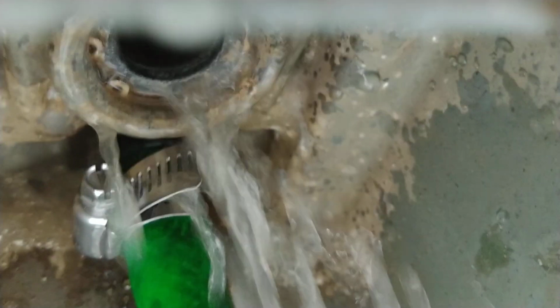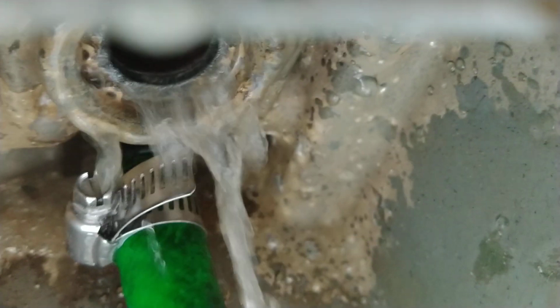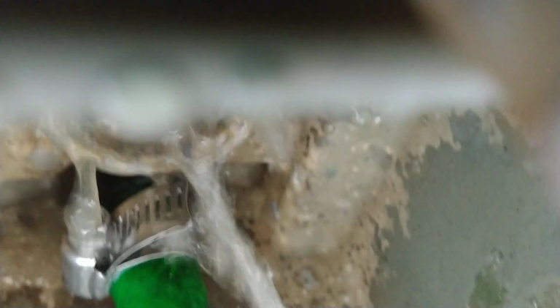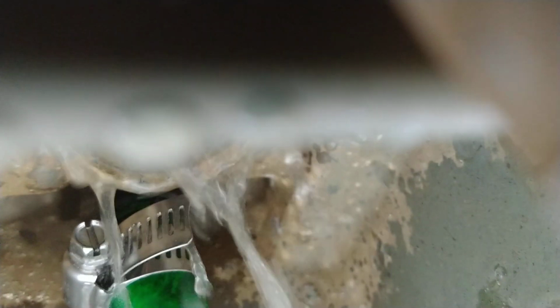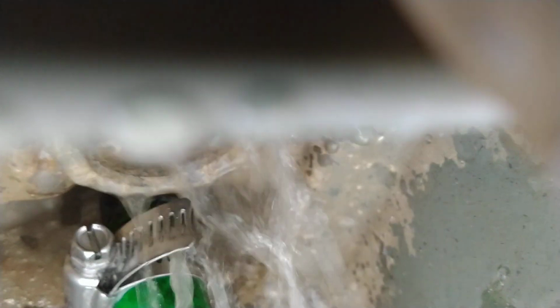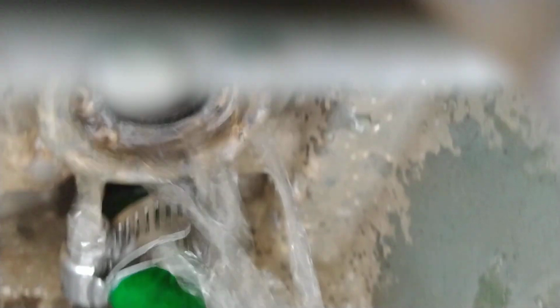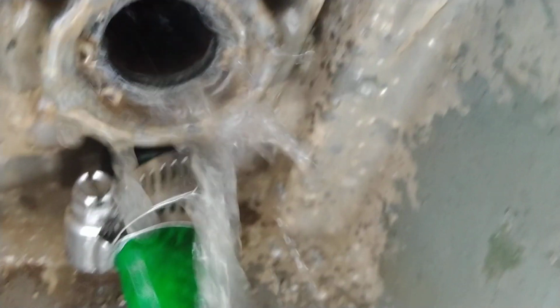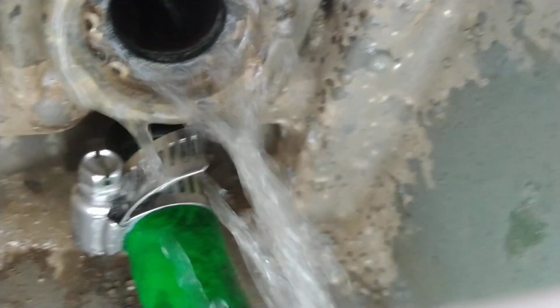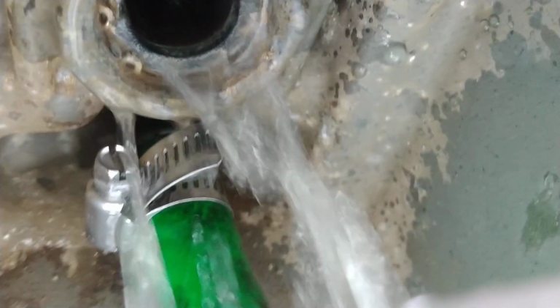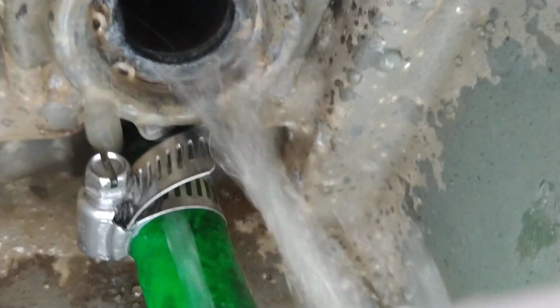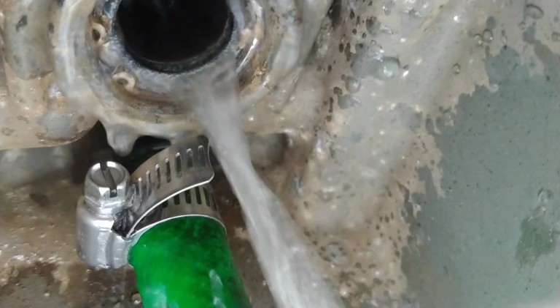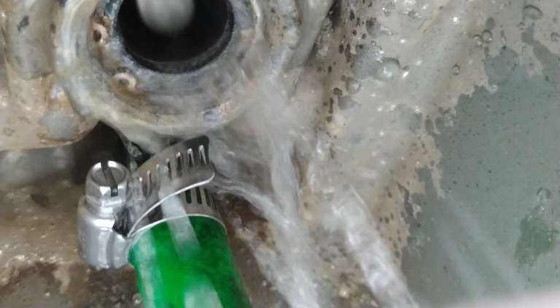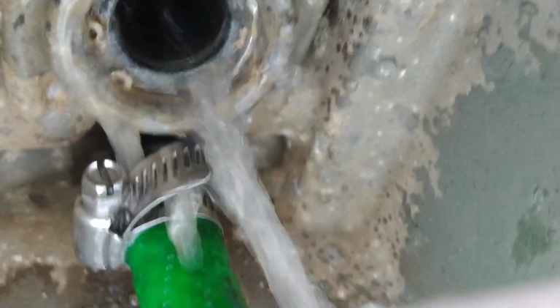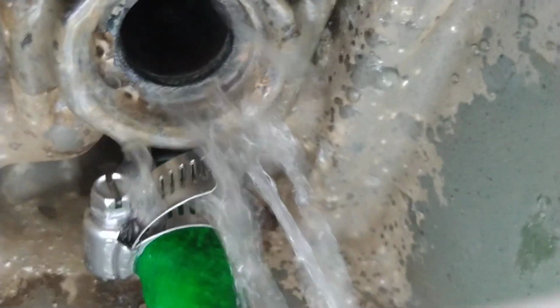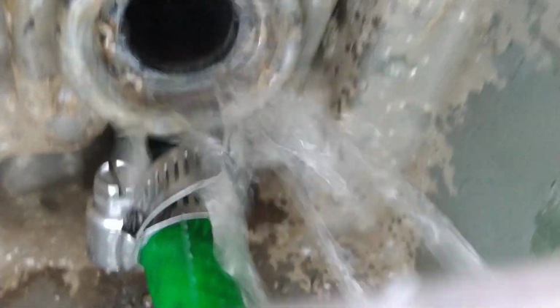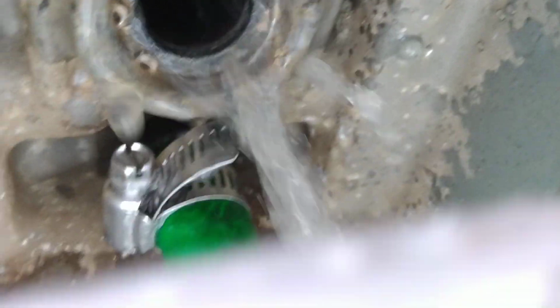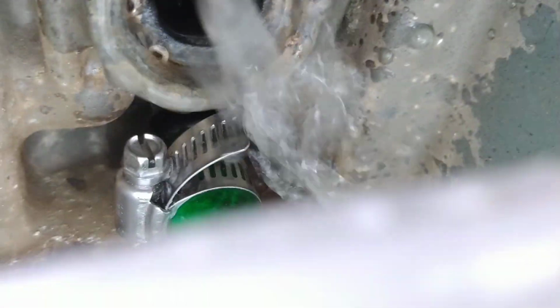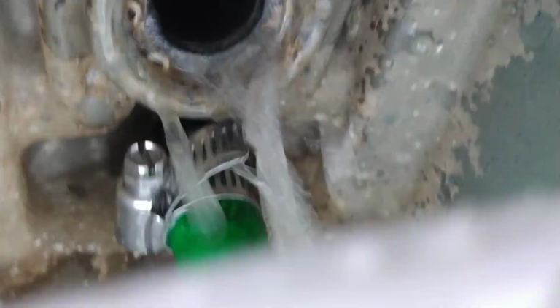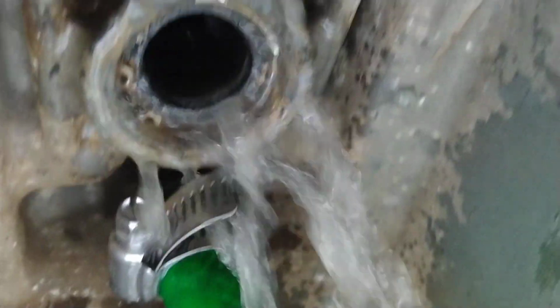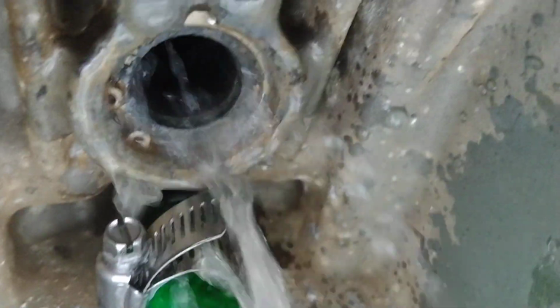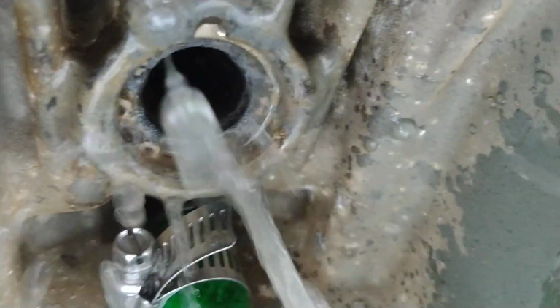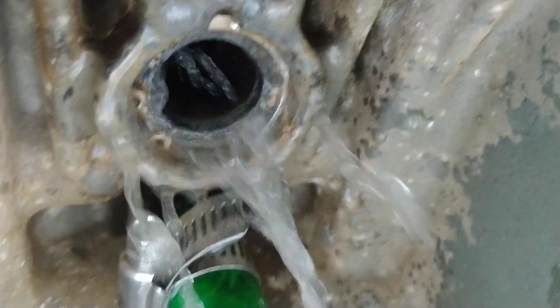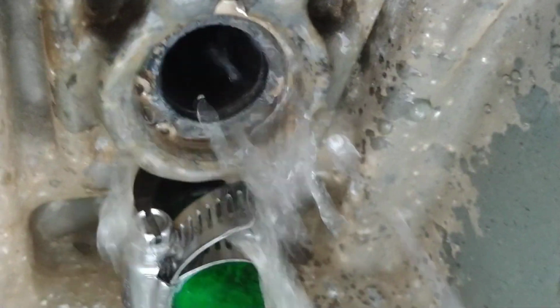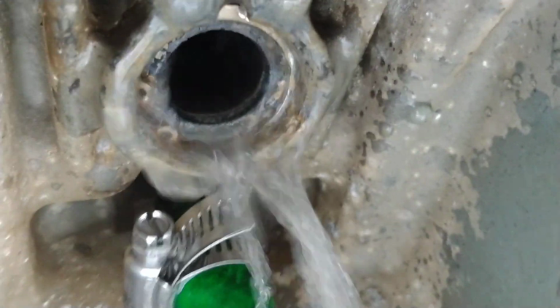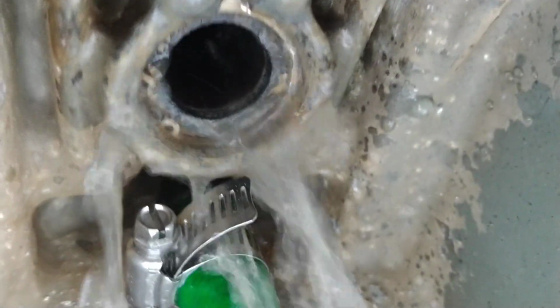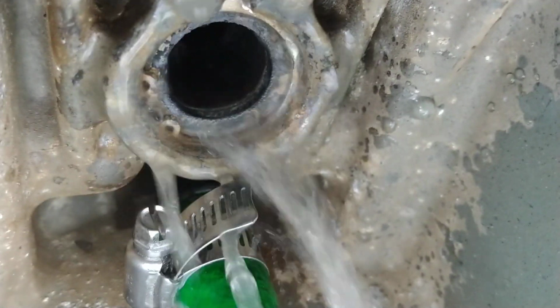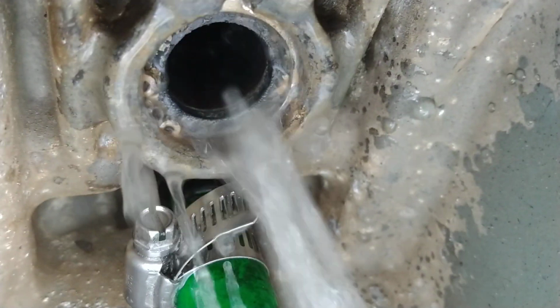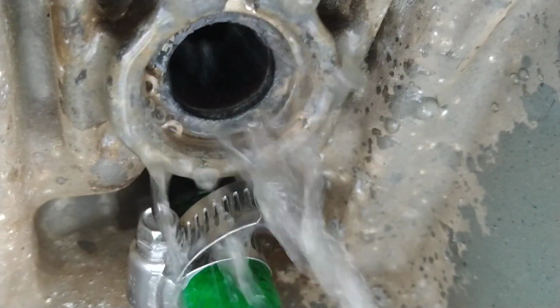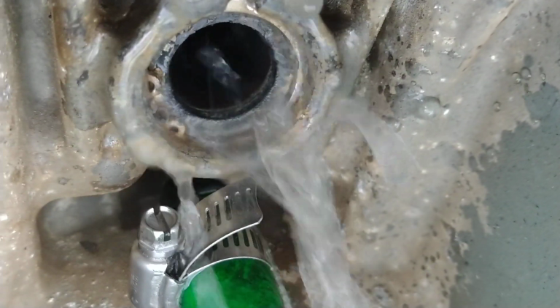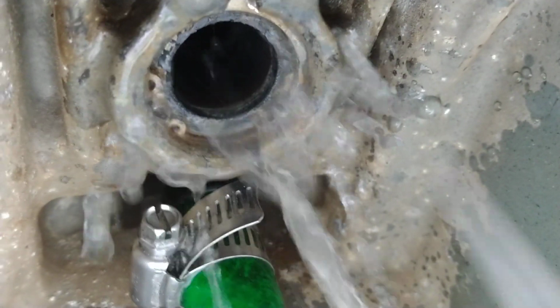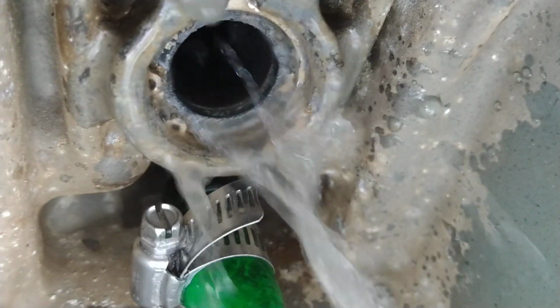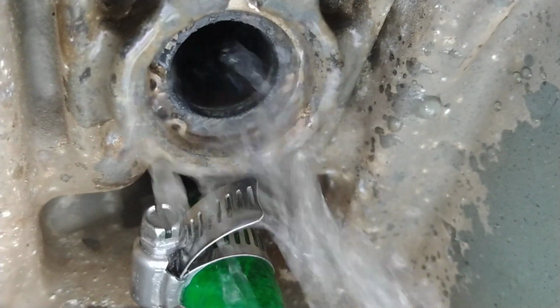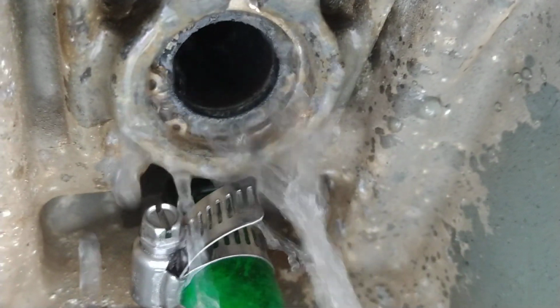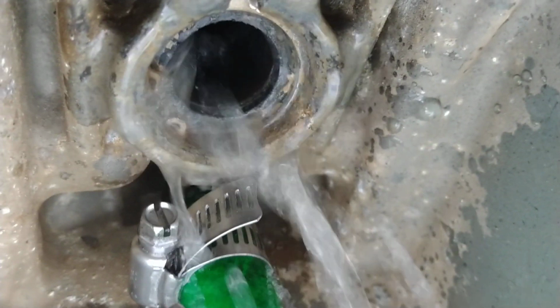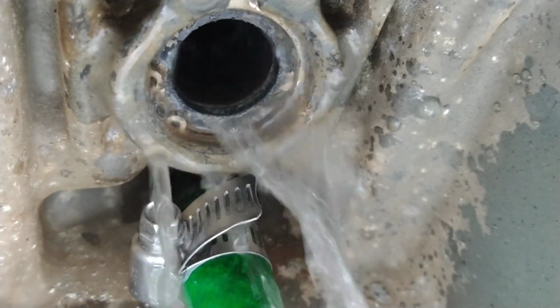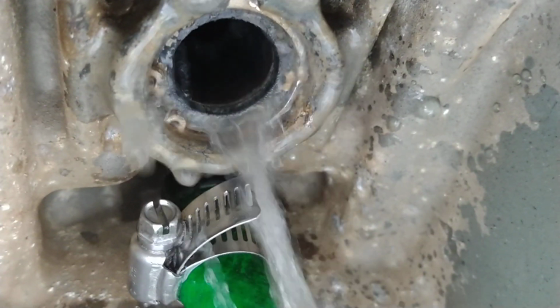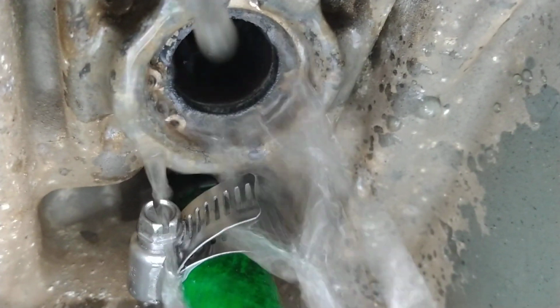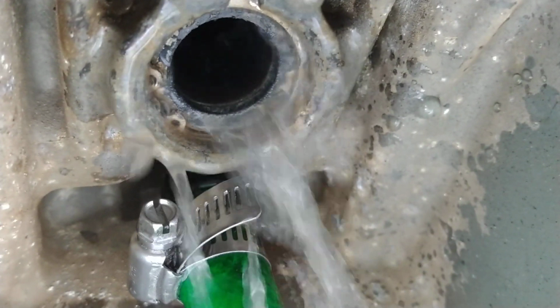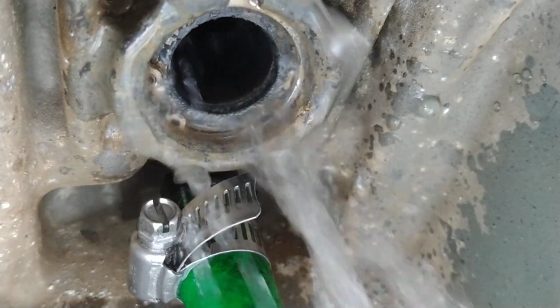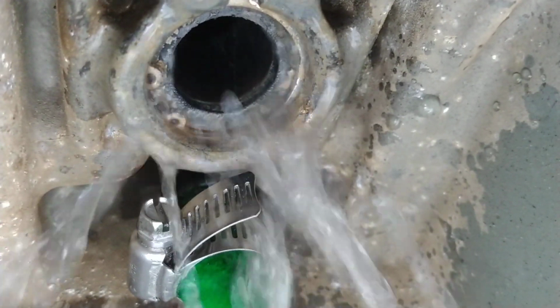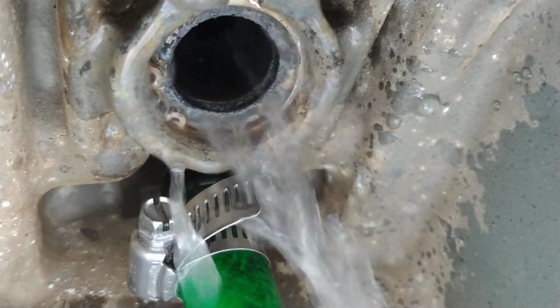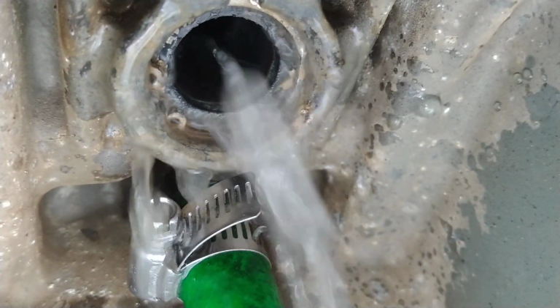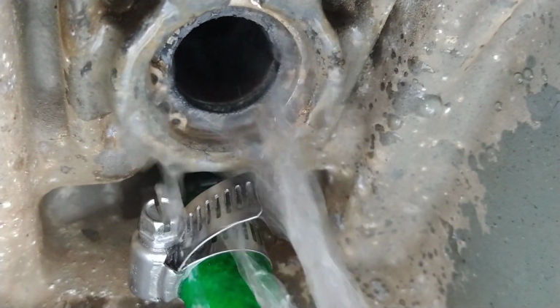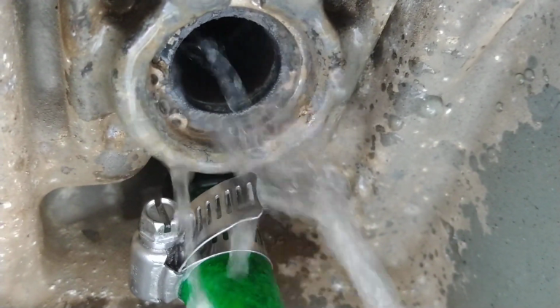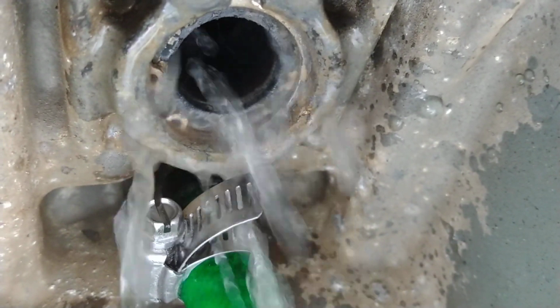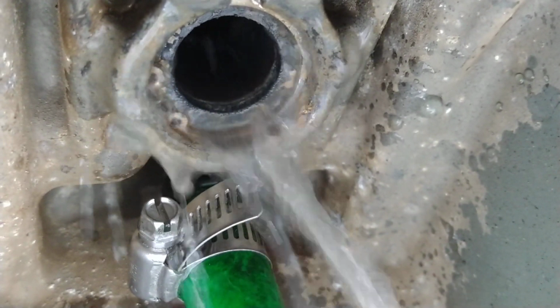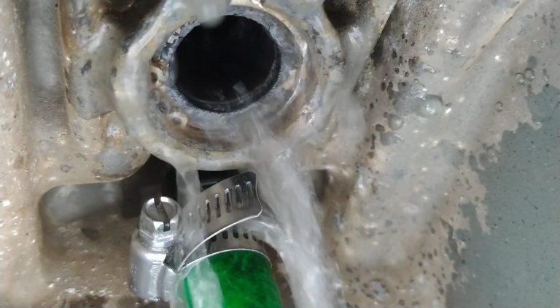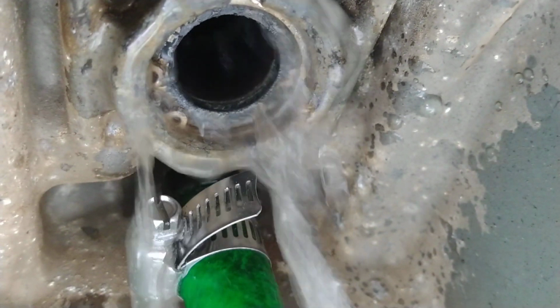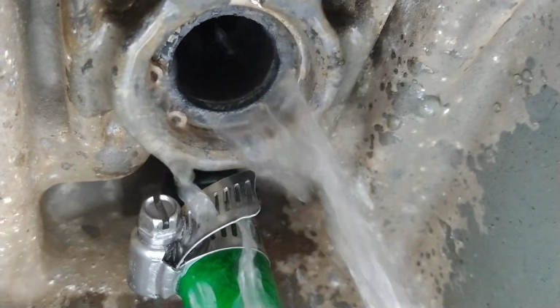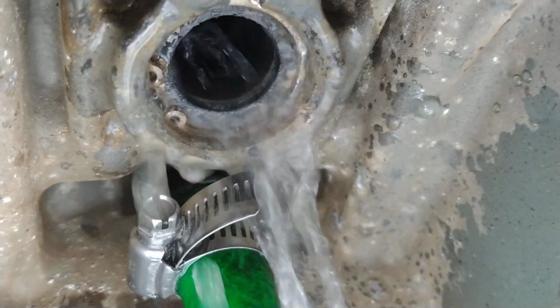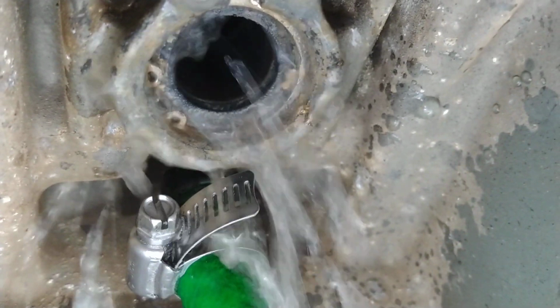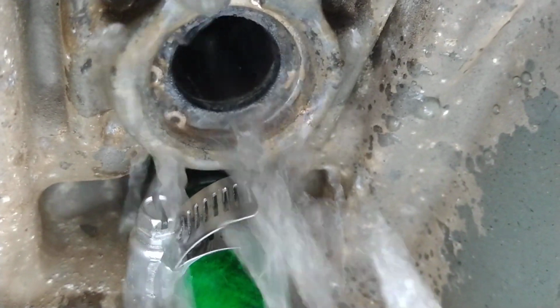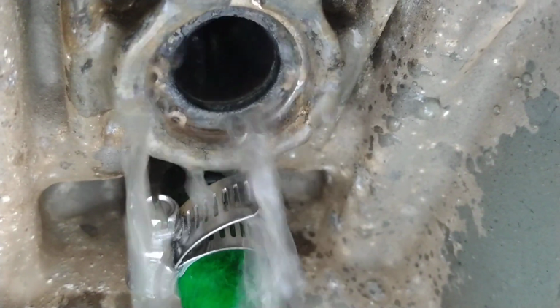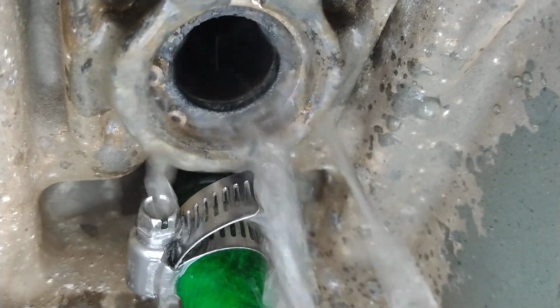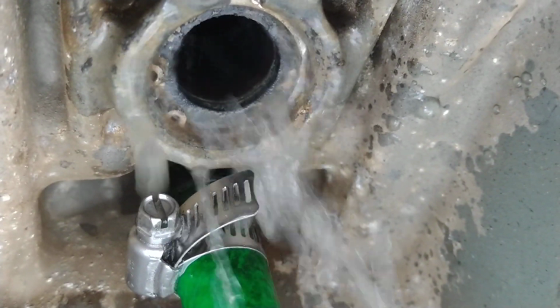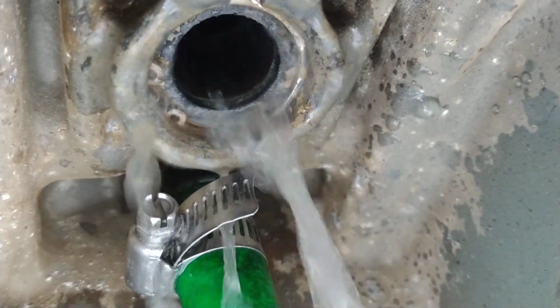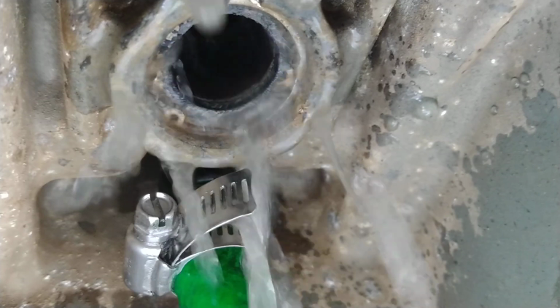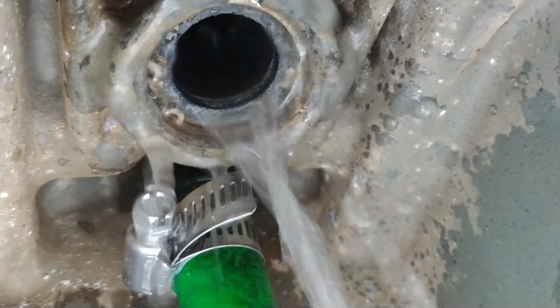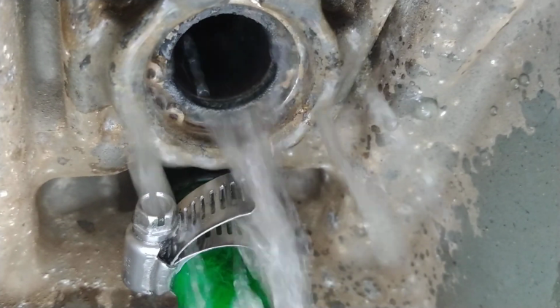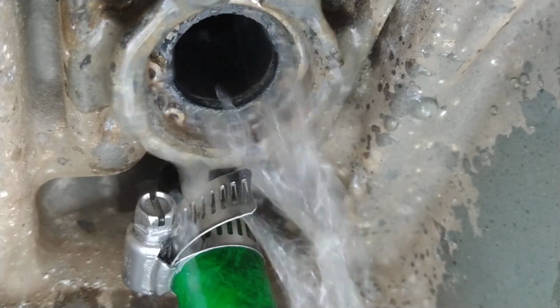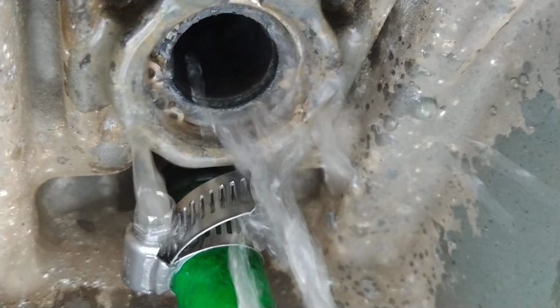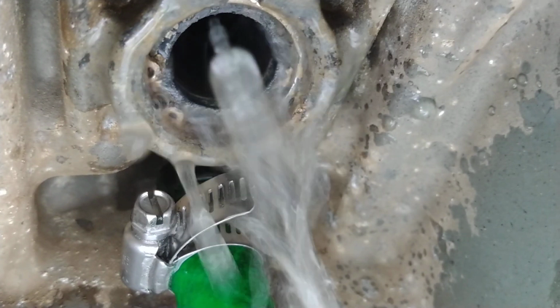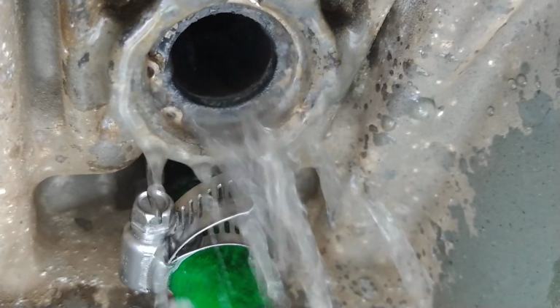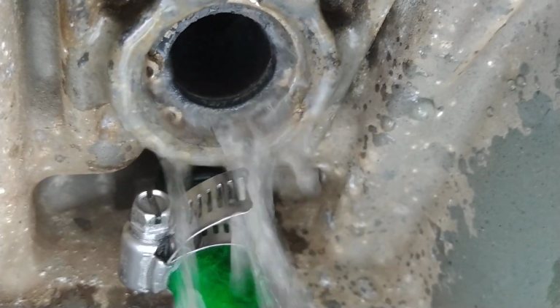Looks like some water is coming out where the drive shaft goes up in there. I don't know if that's normal or not, but that's what's happening.